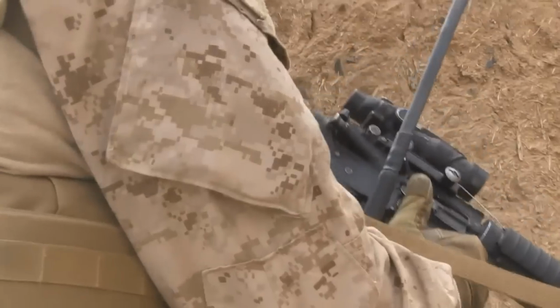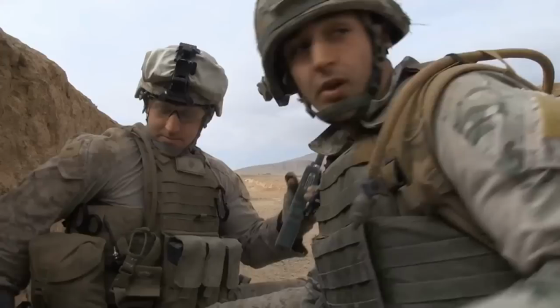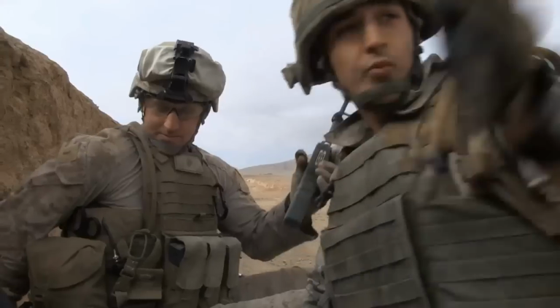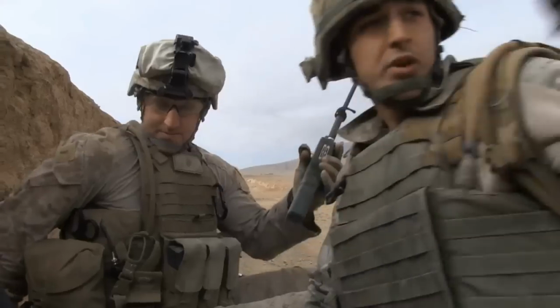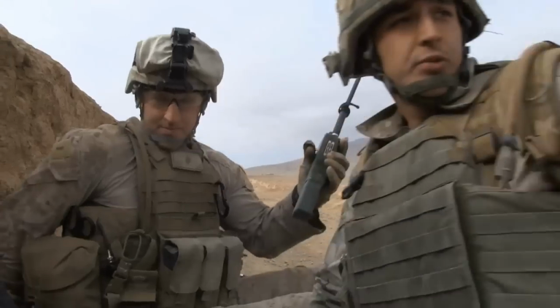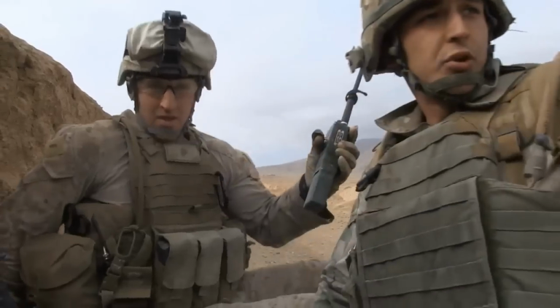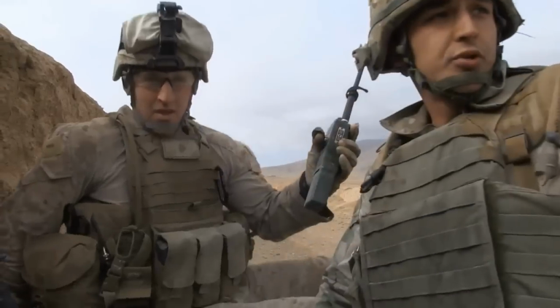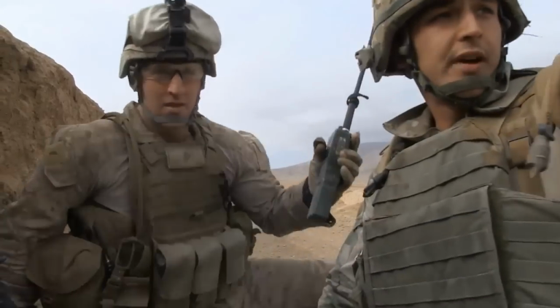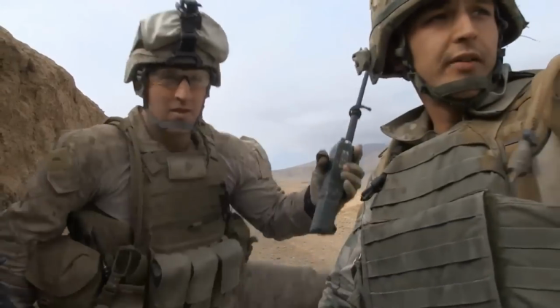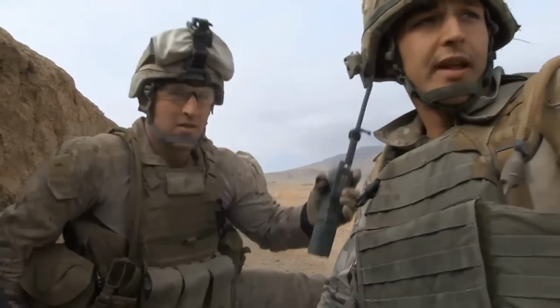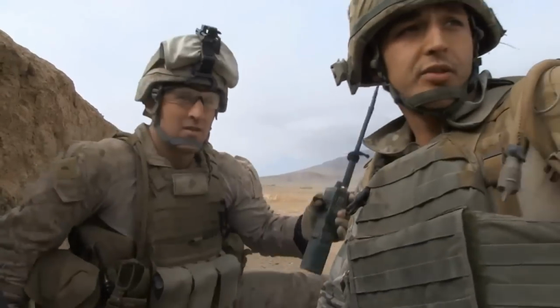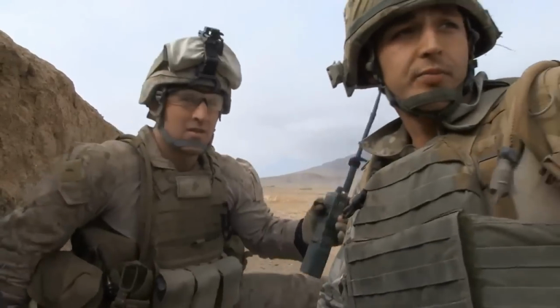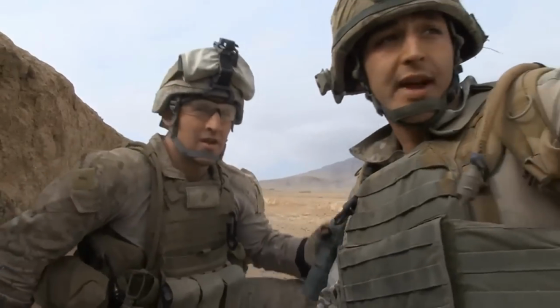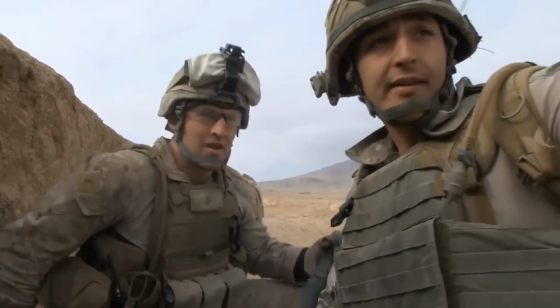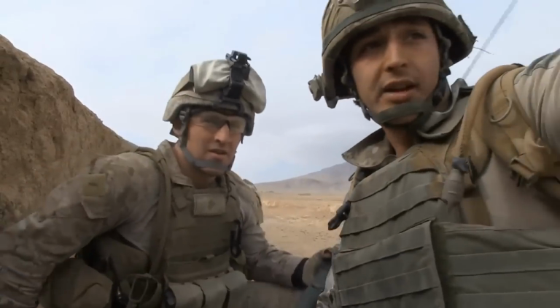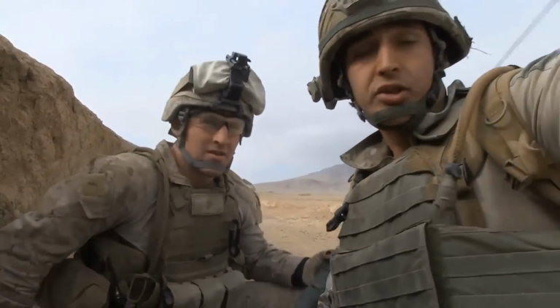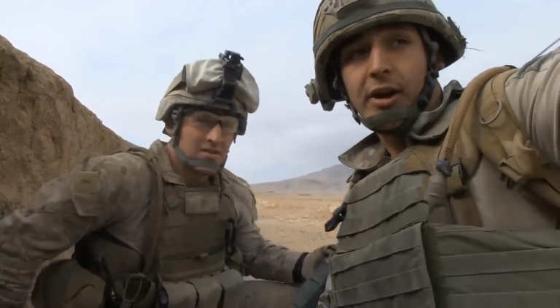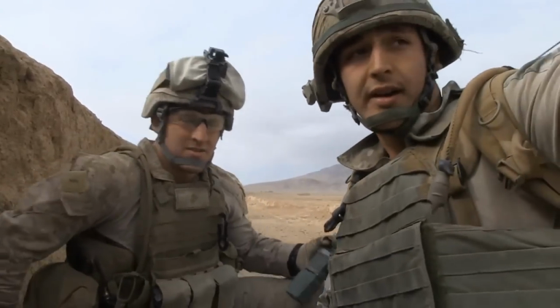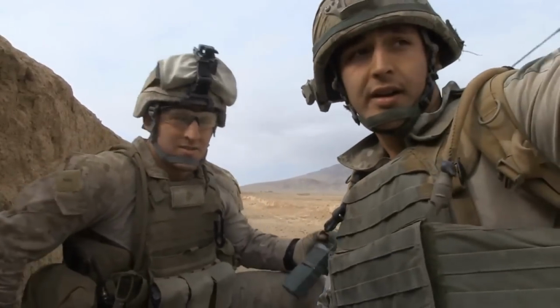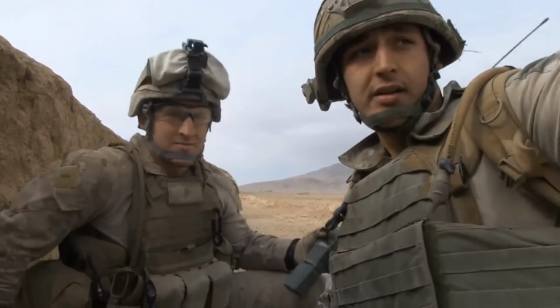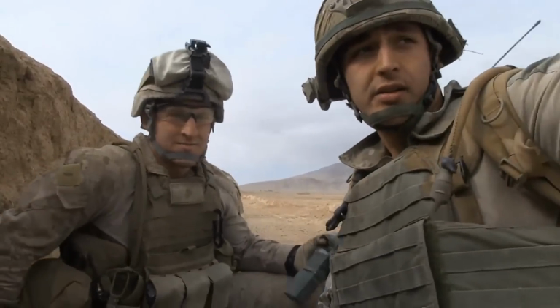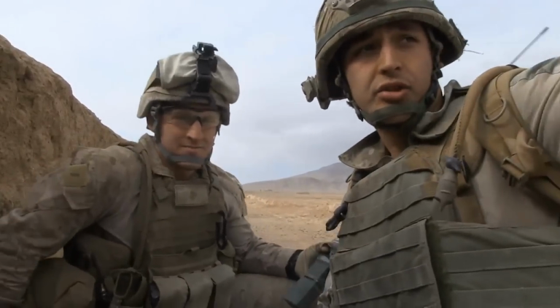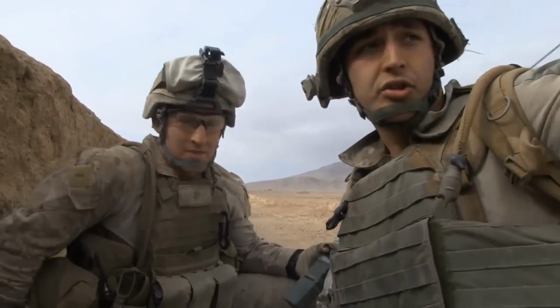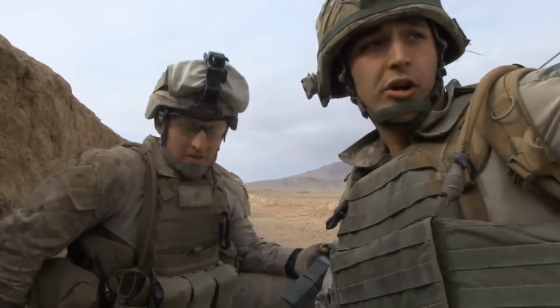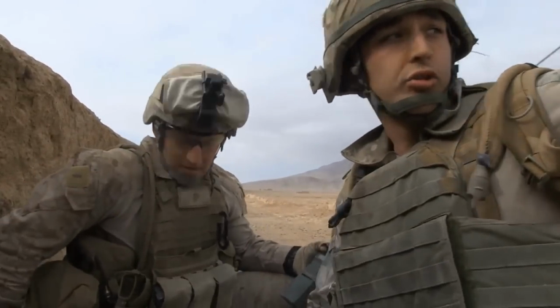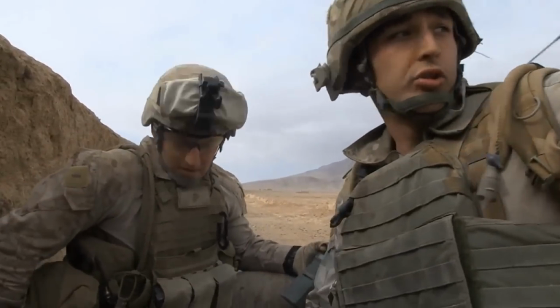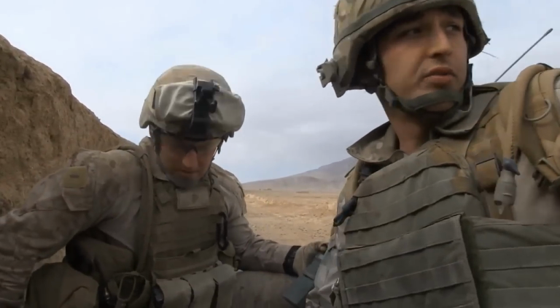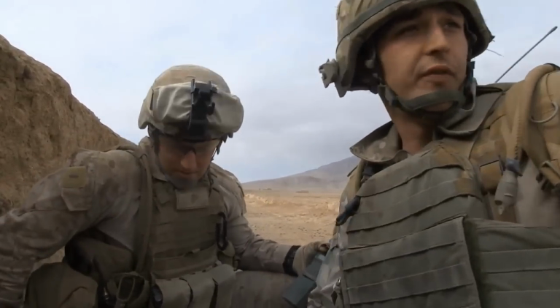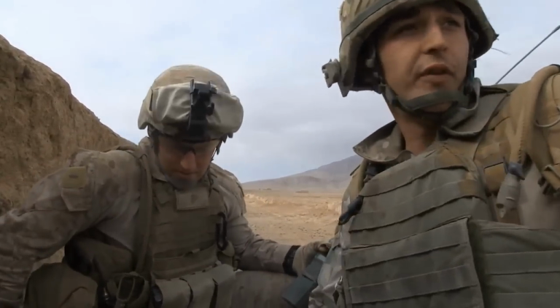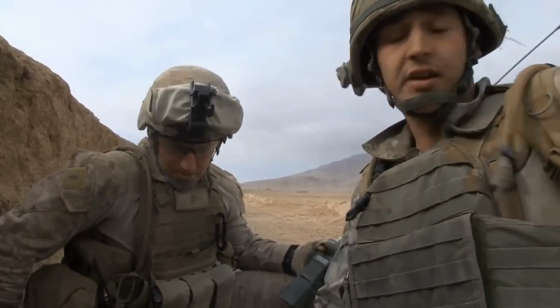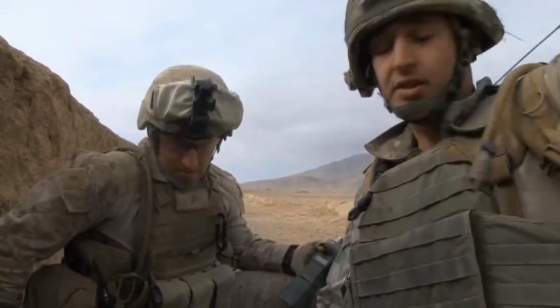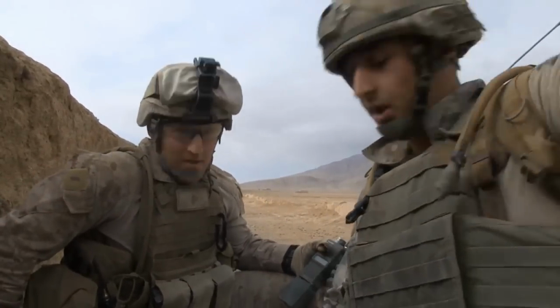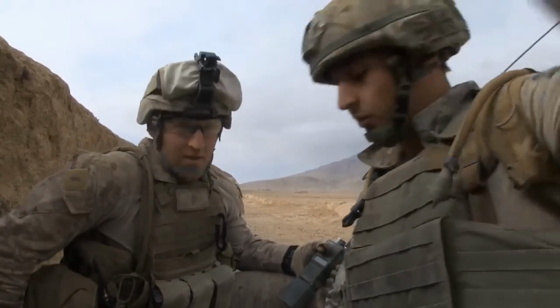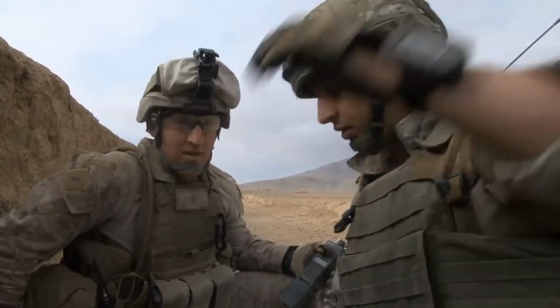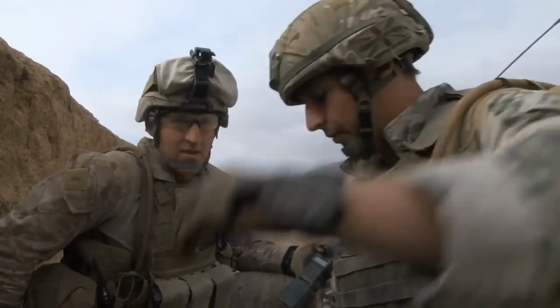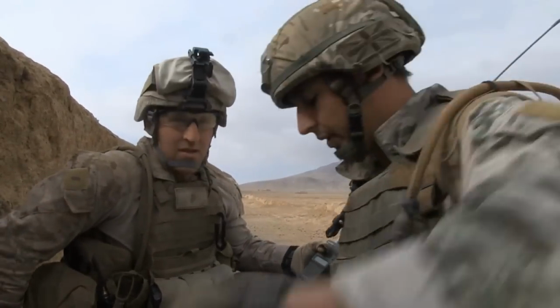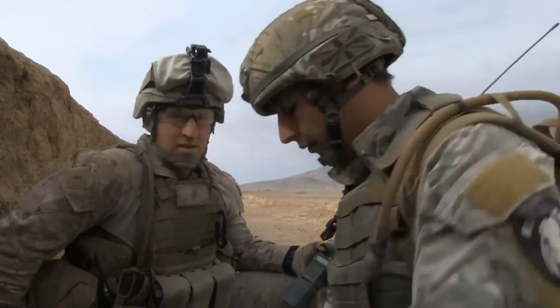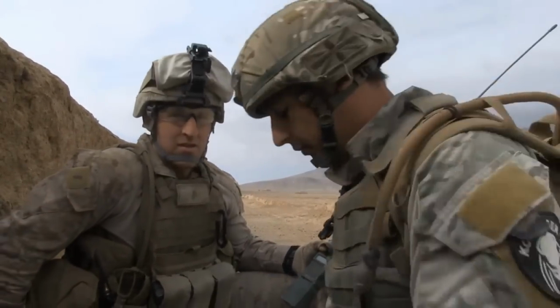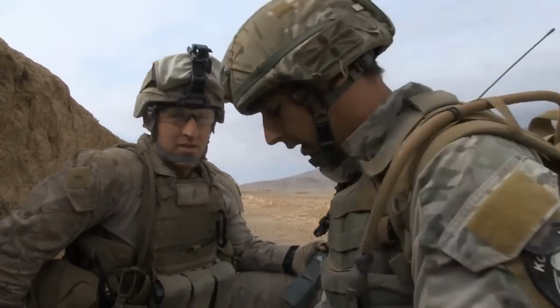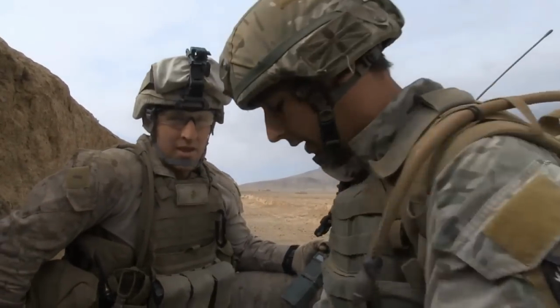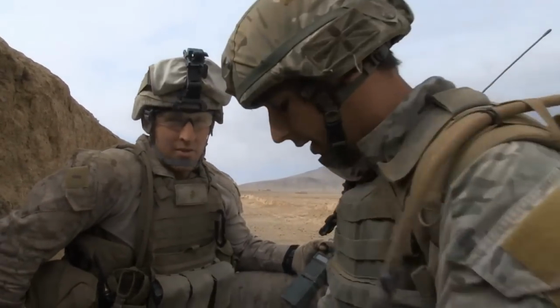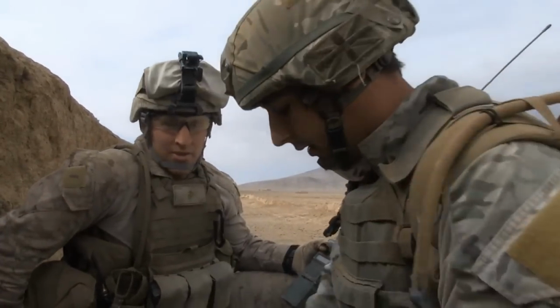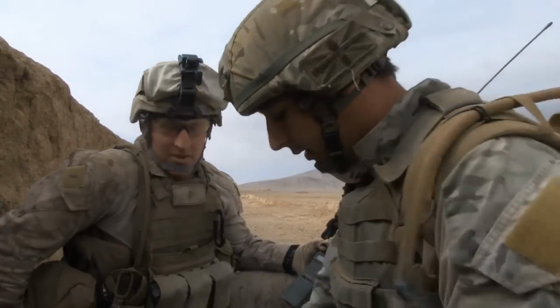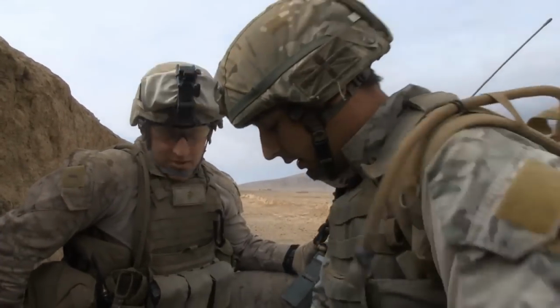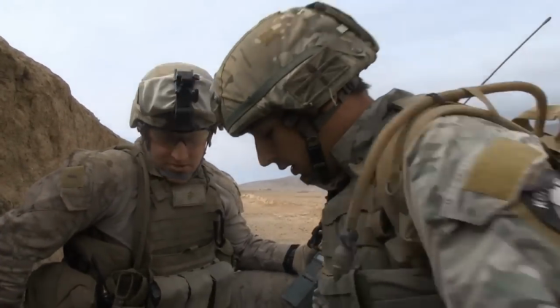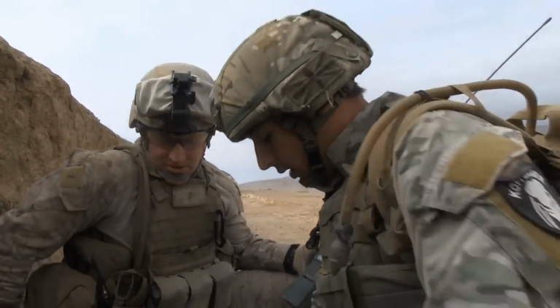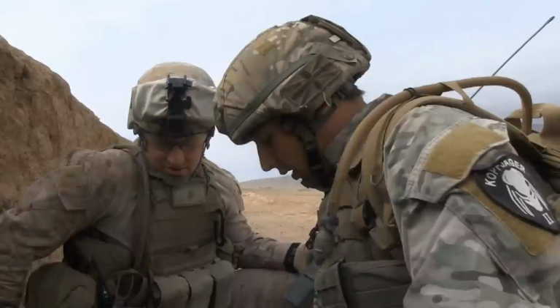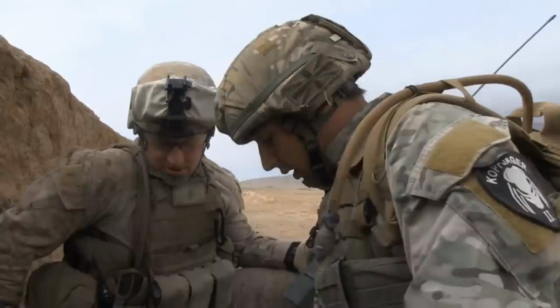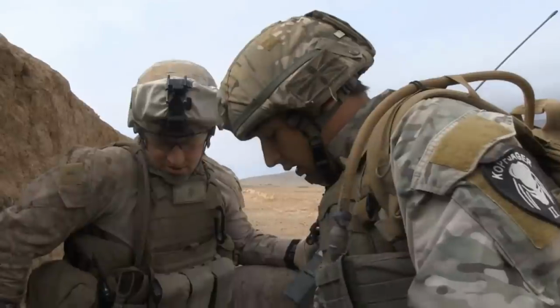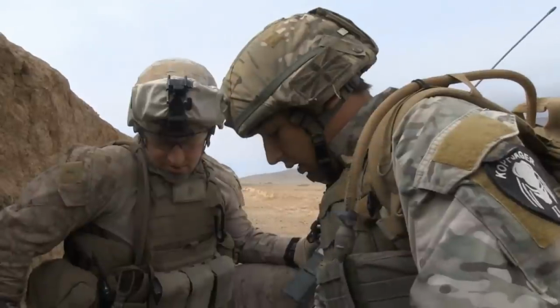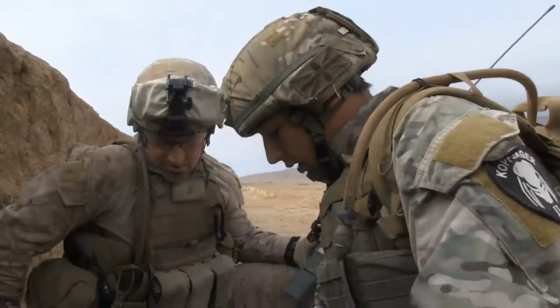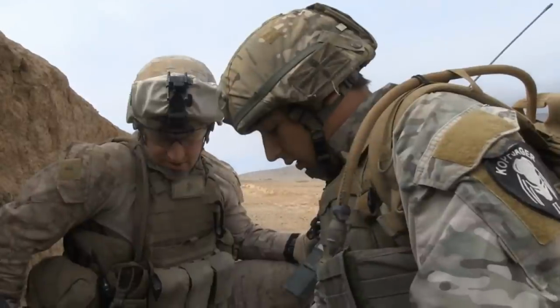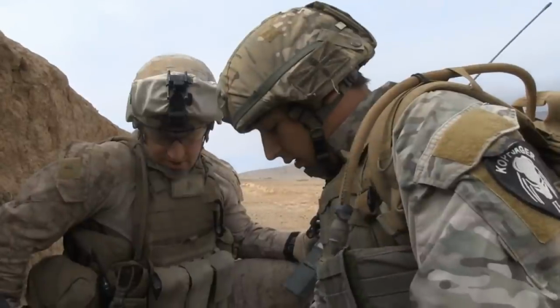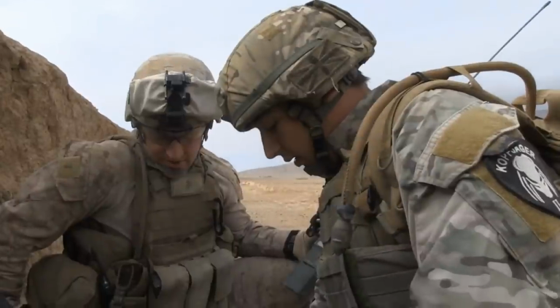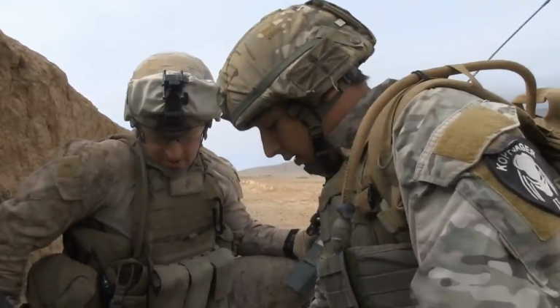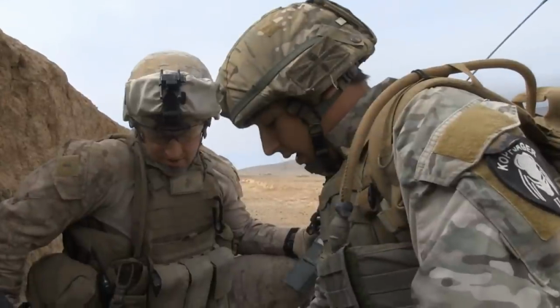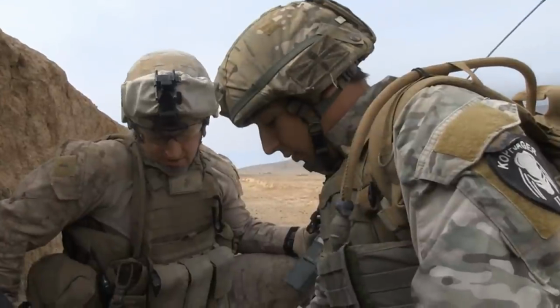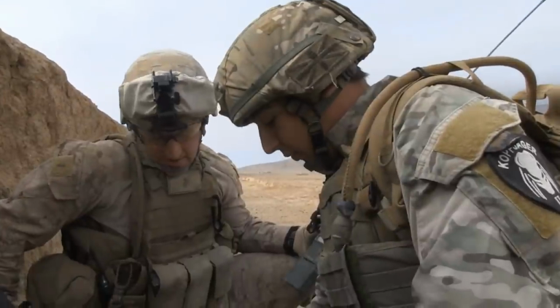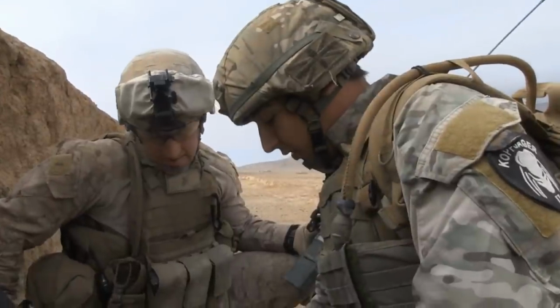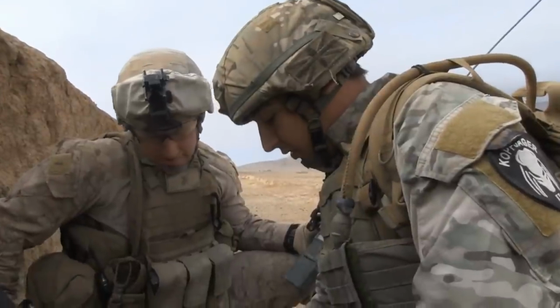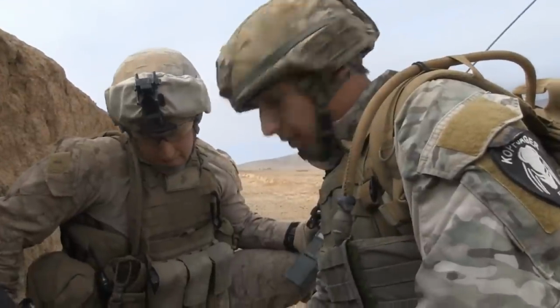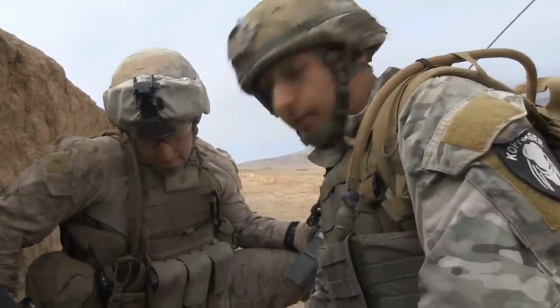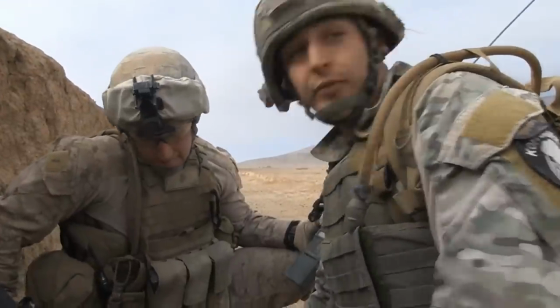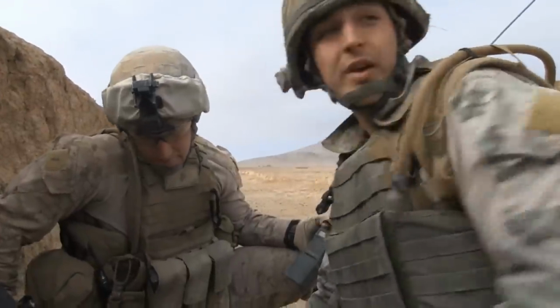We just pushed down that track to try and draw some fire to see what was coming in from down that end. We certainly drew some fire — we got some coming from here.